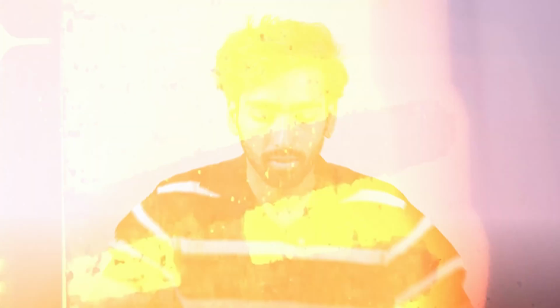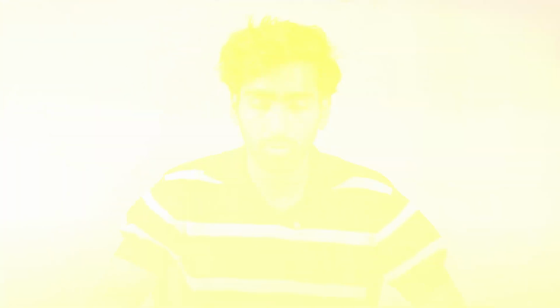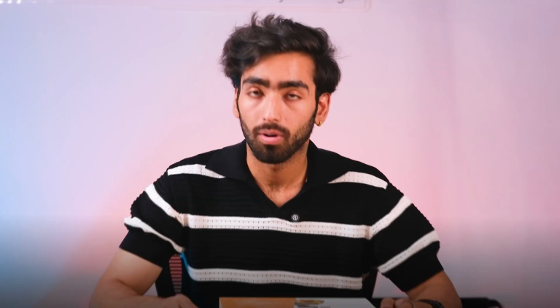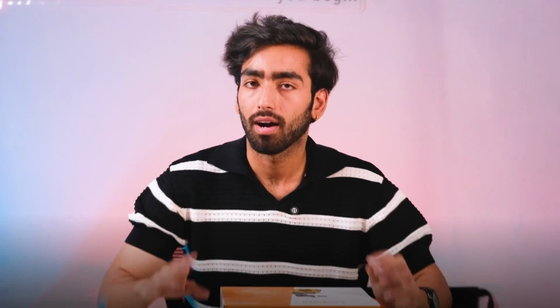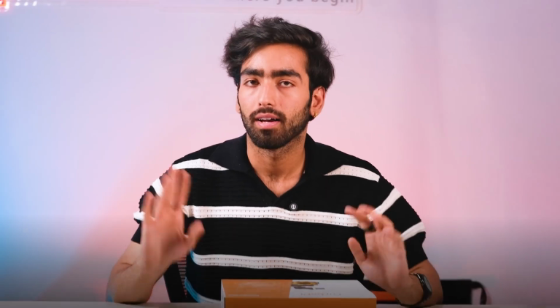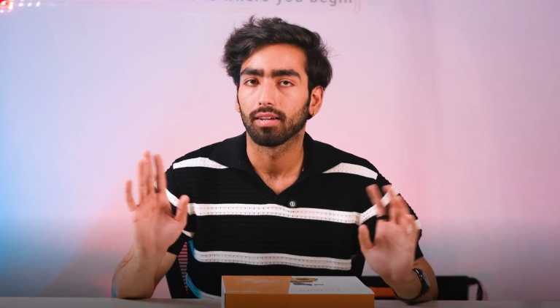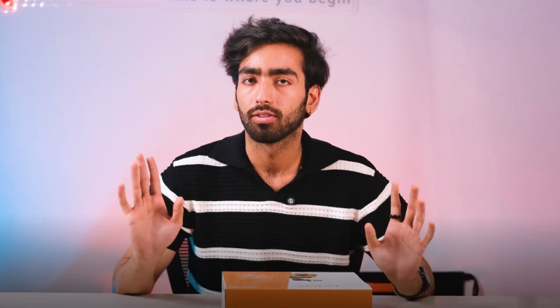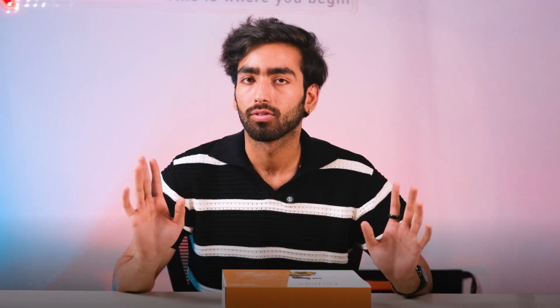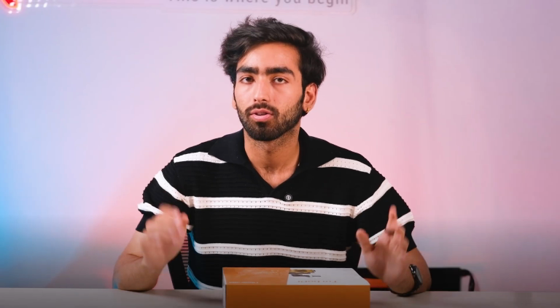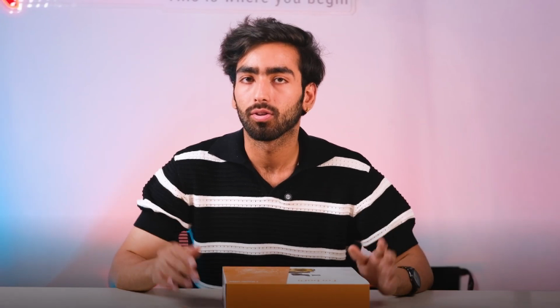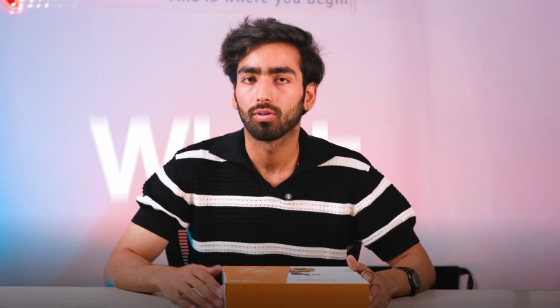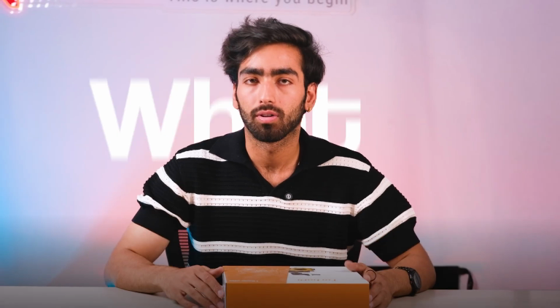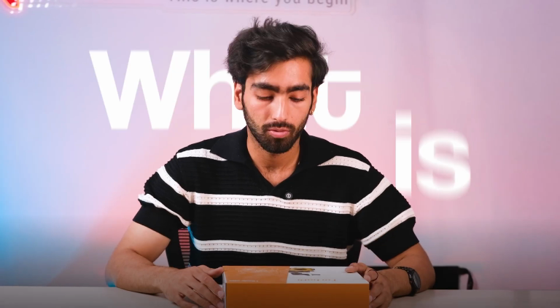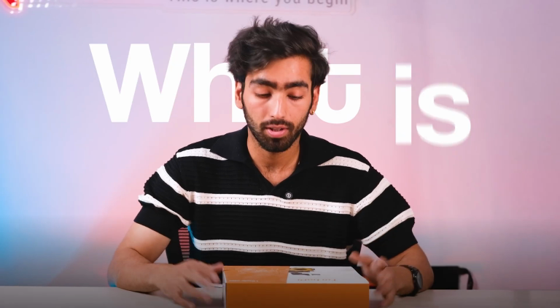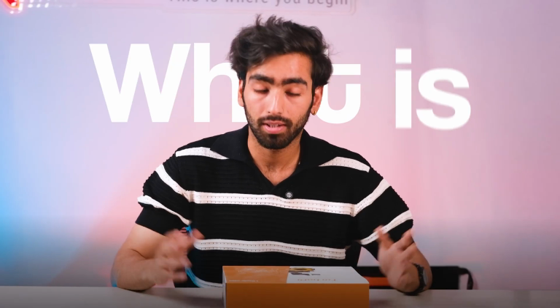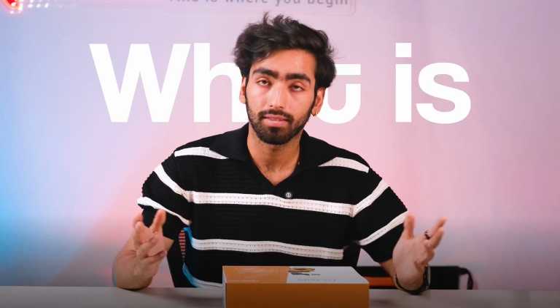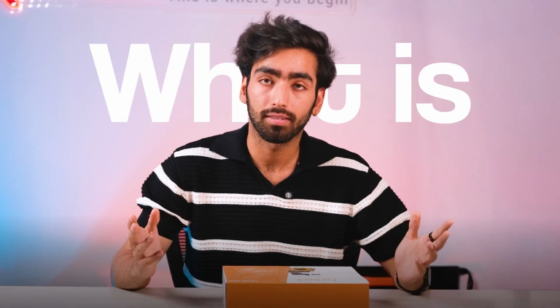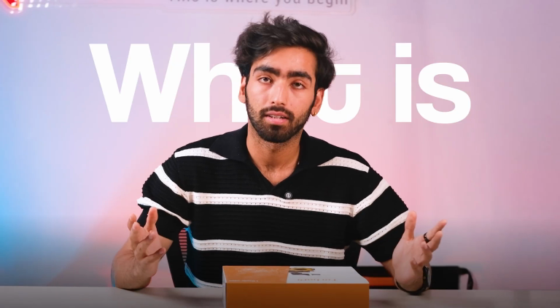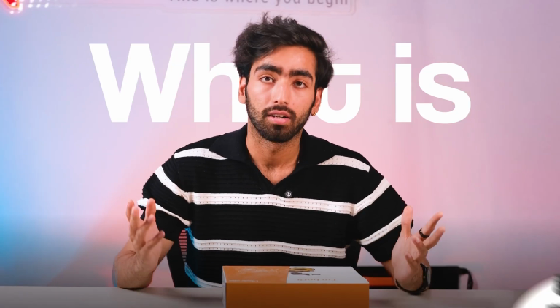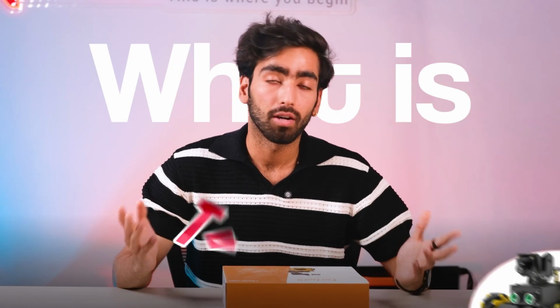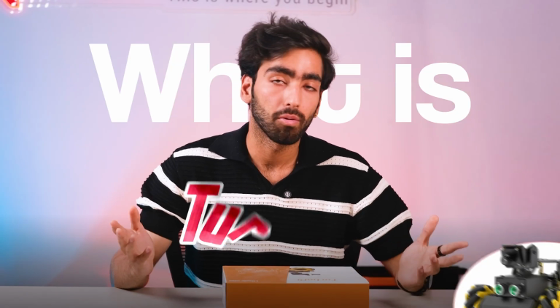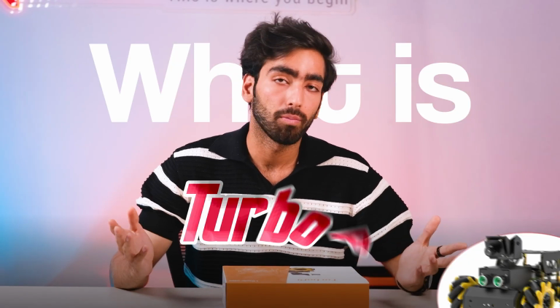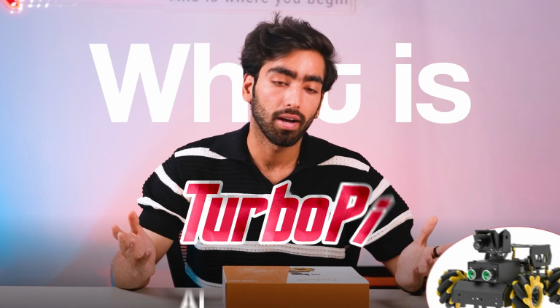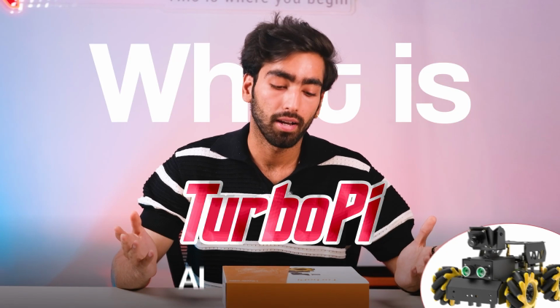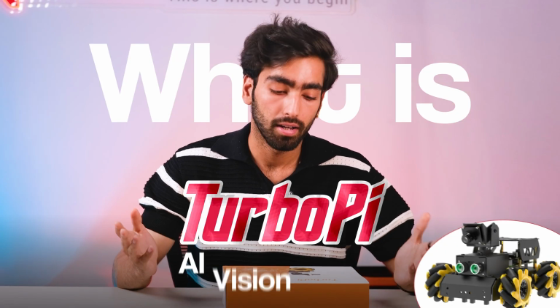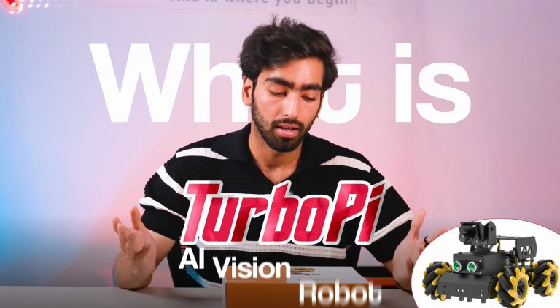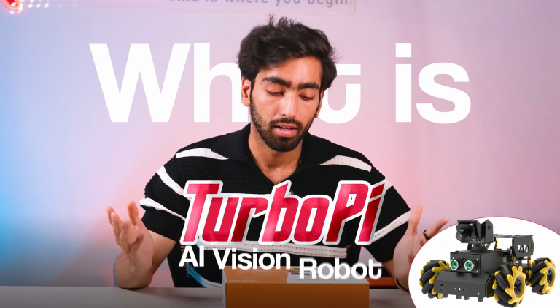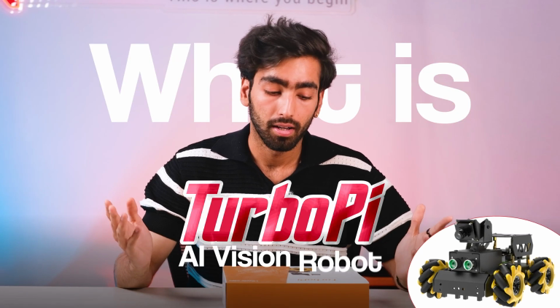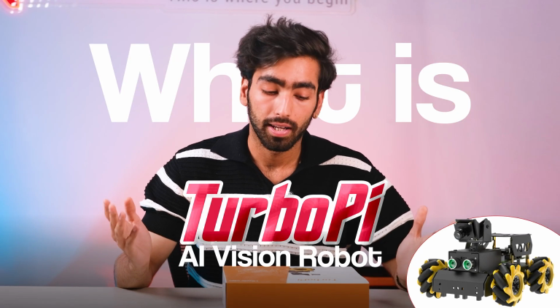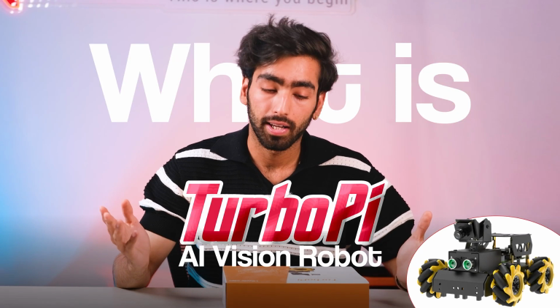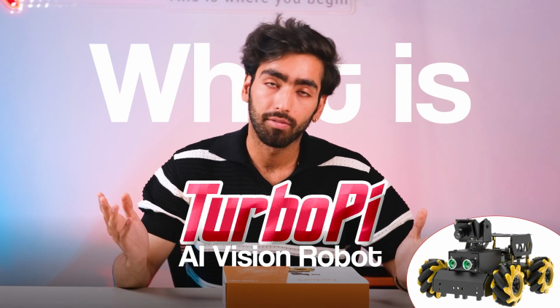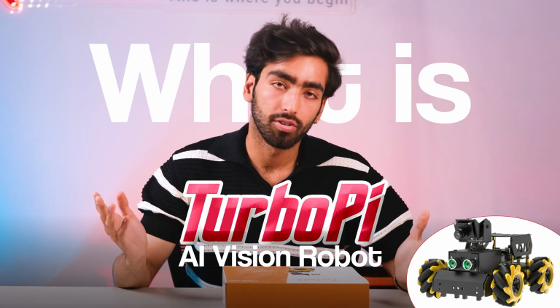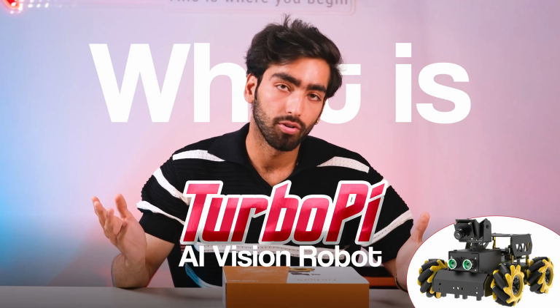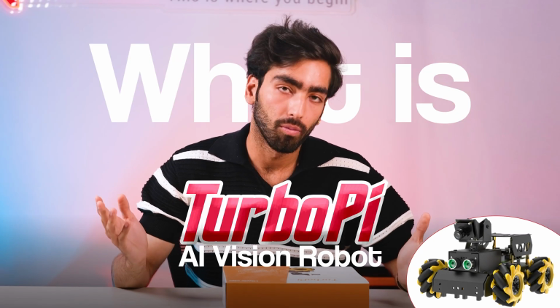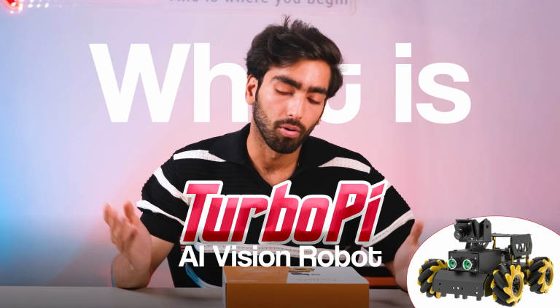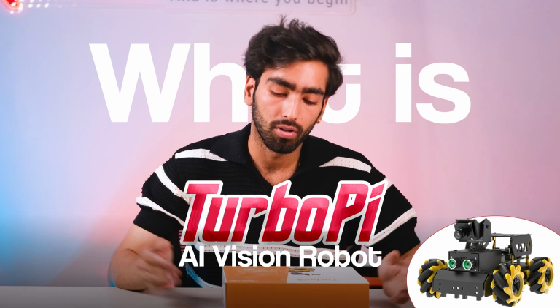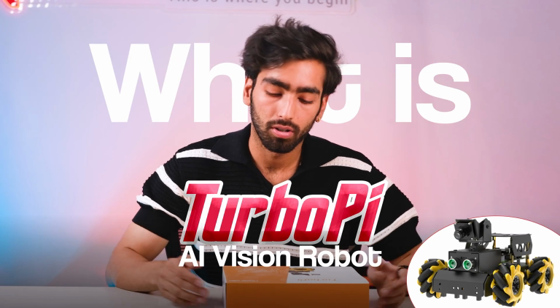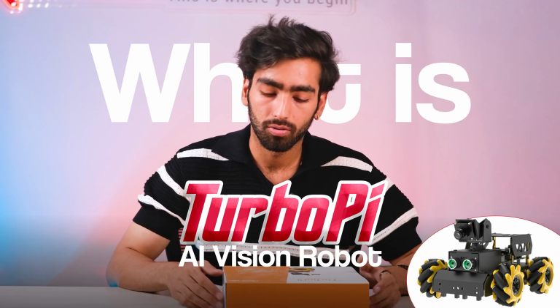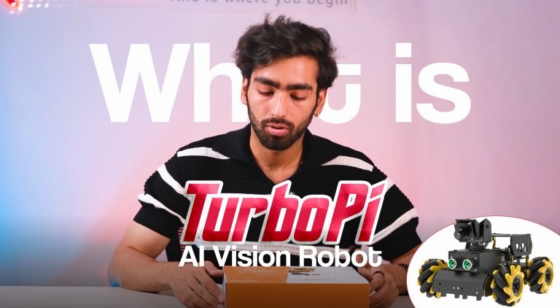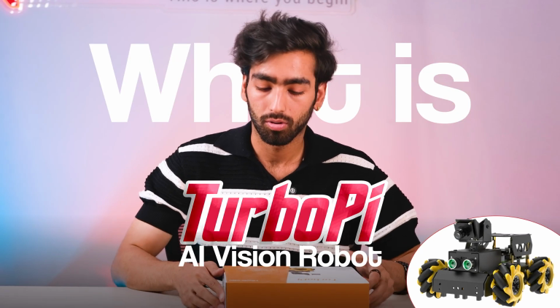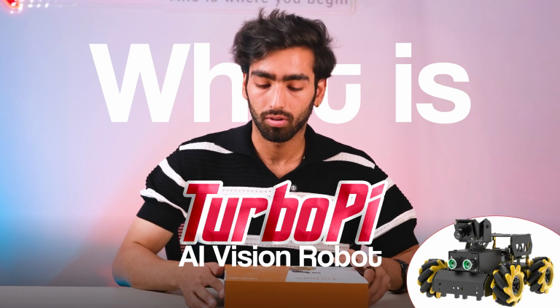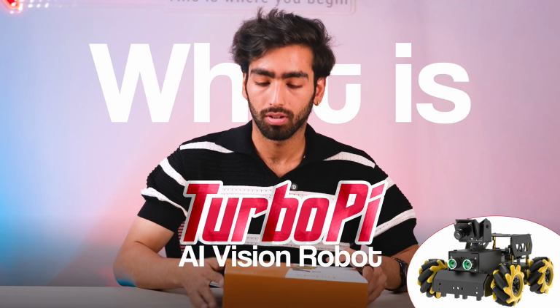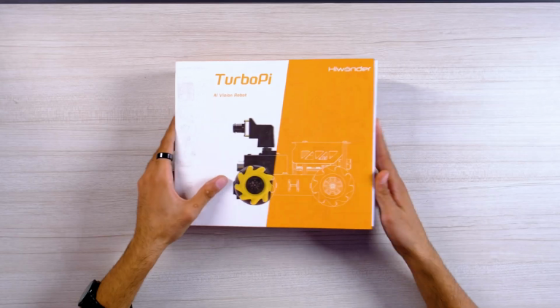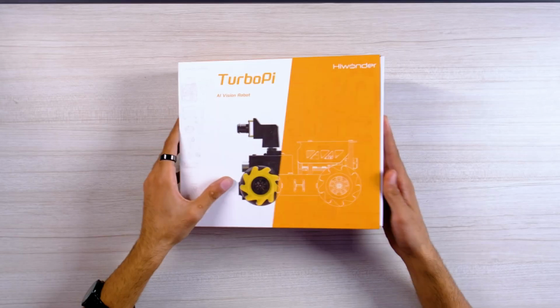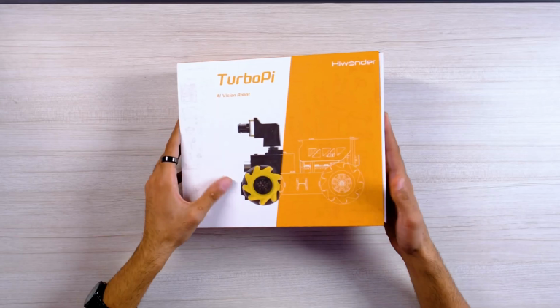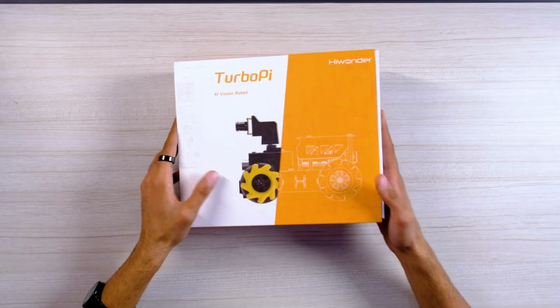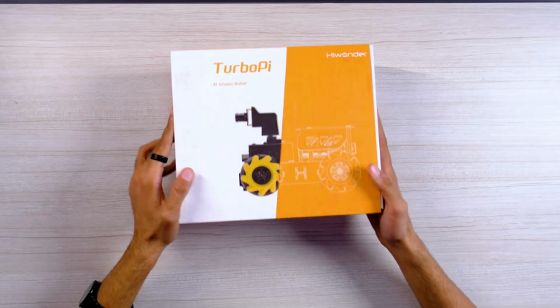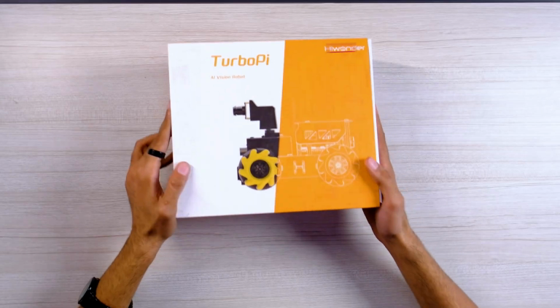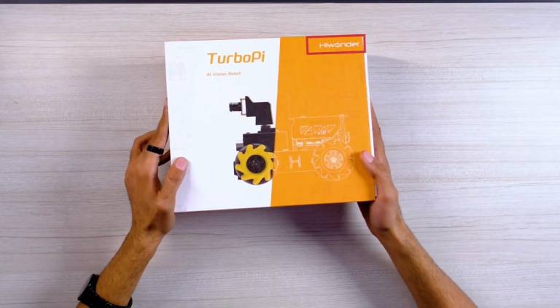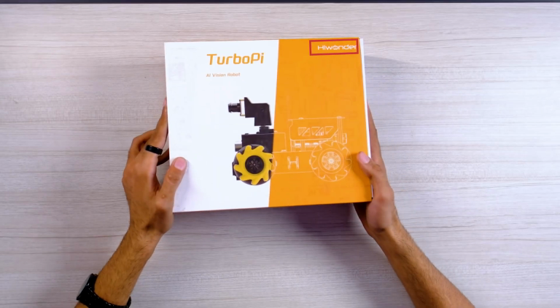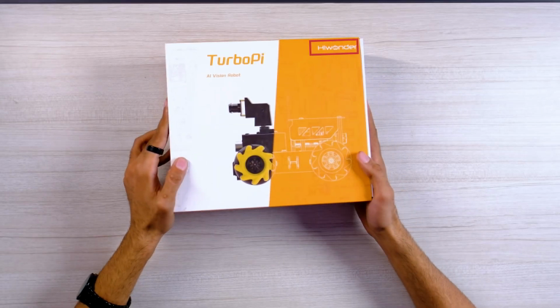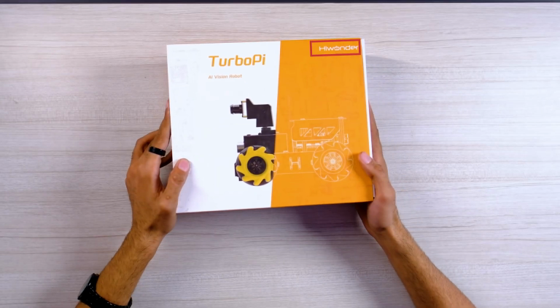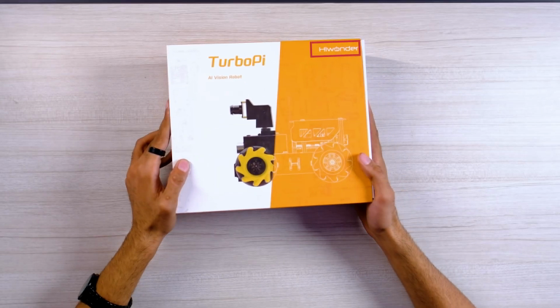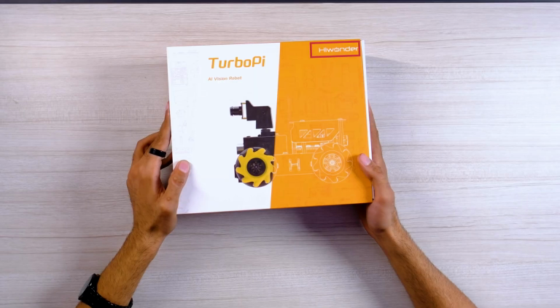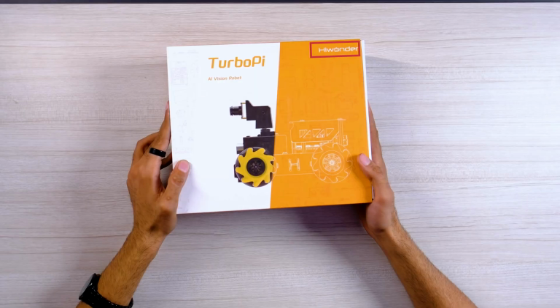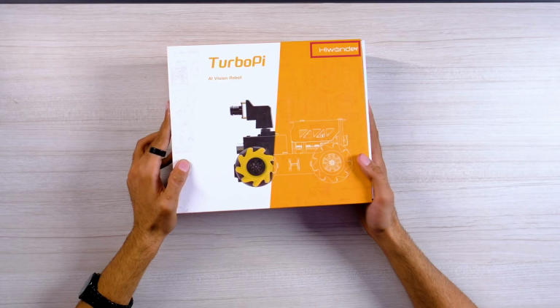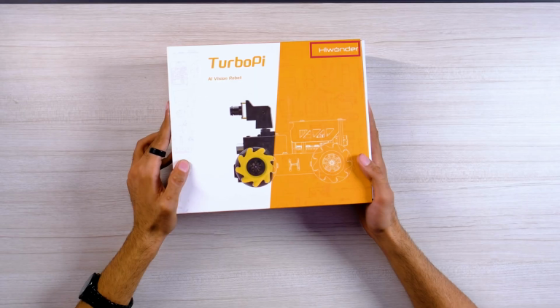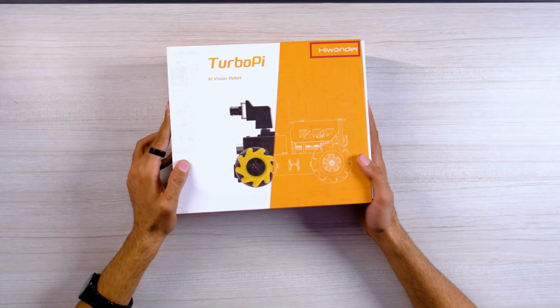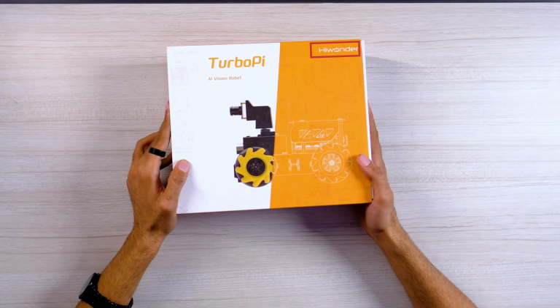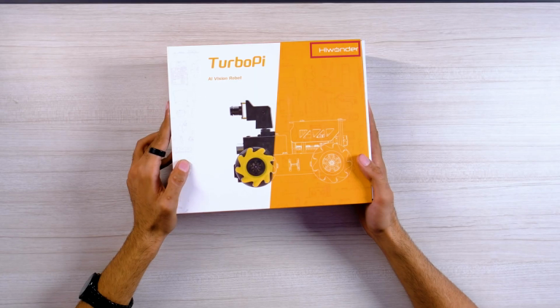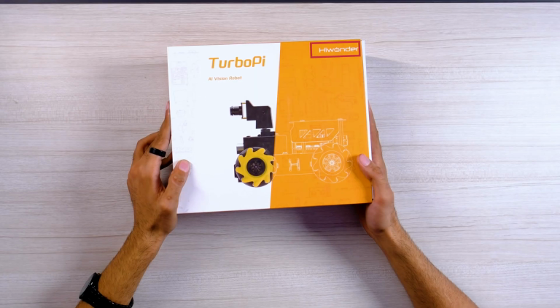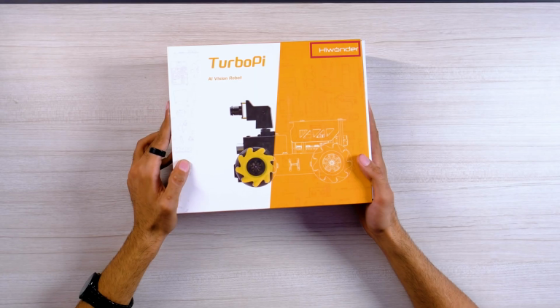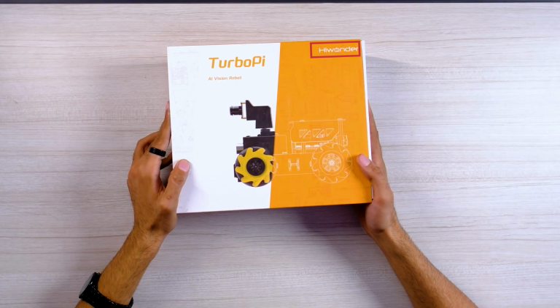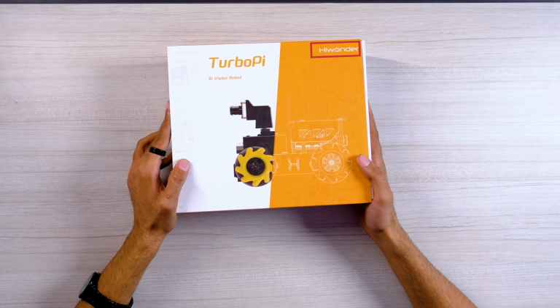What is TurboPi AI Vision Robot? This is the product by Hive under do-it-yourself kits.